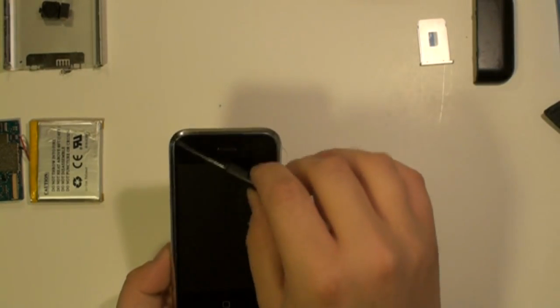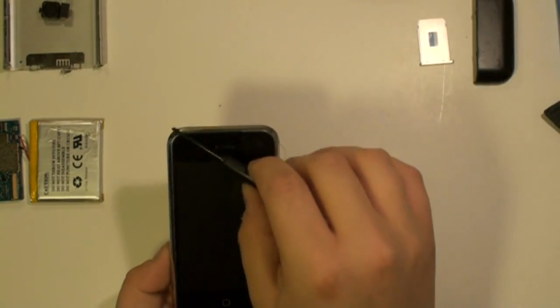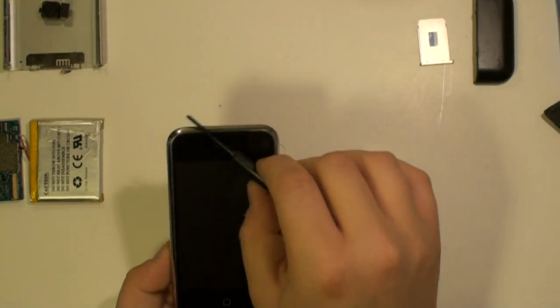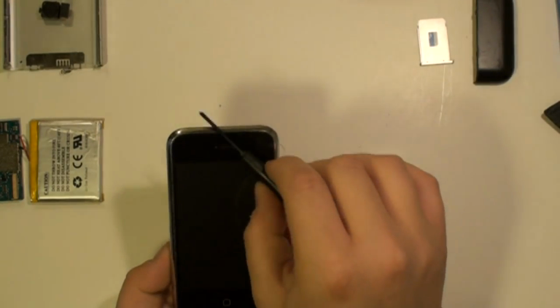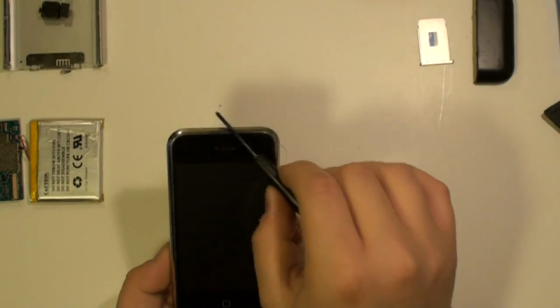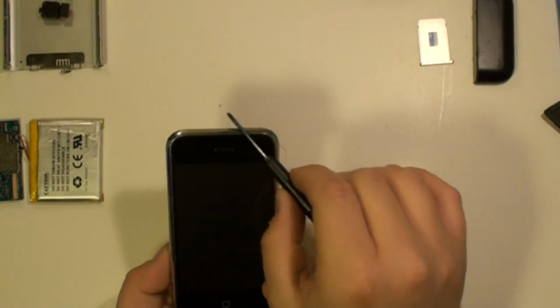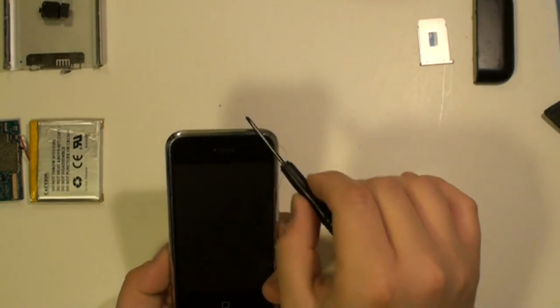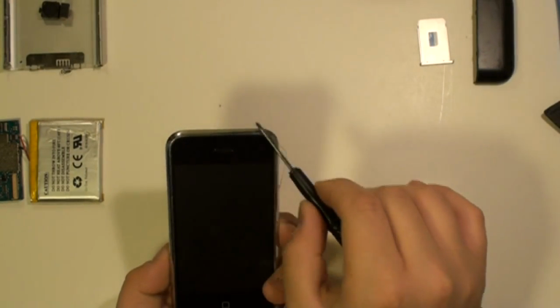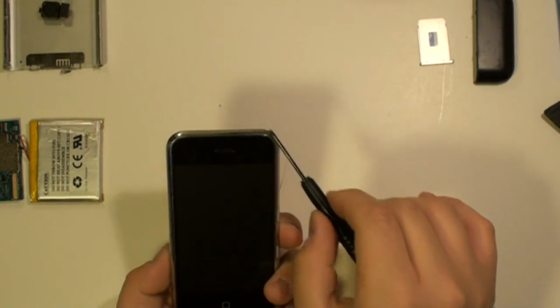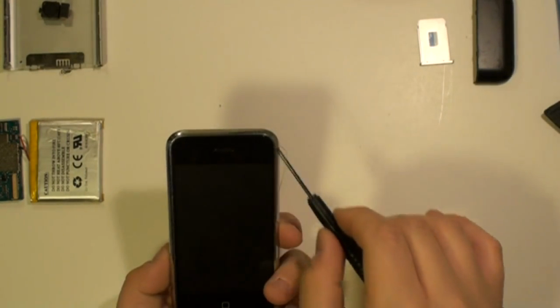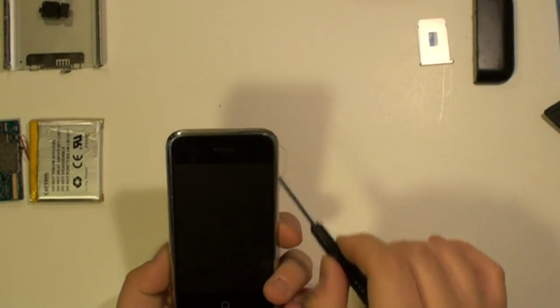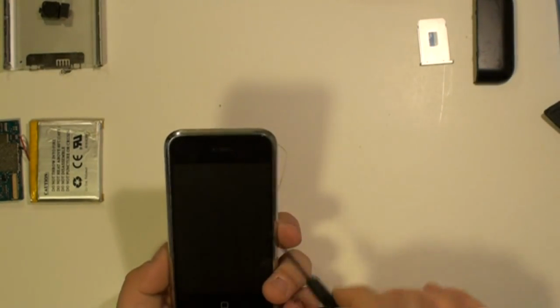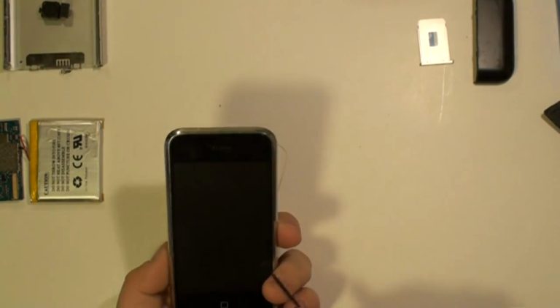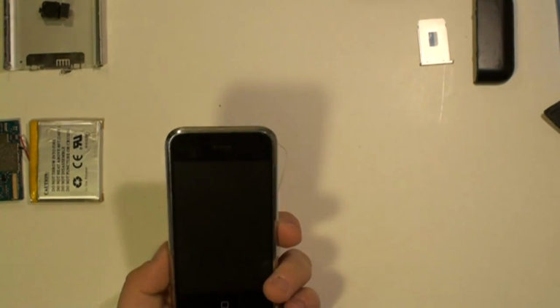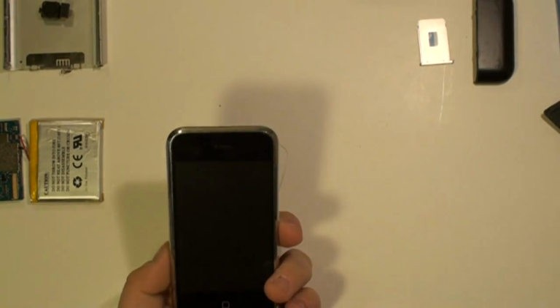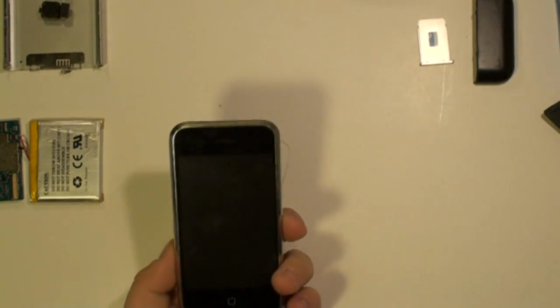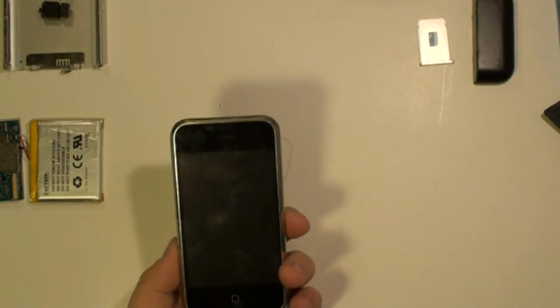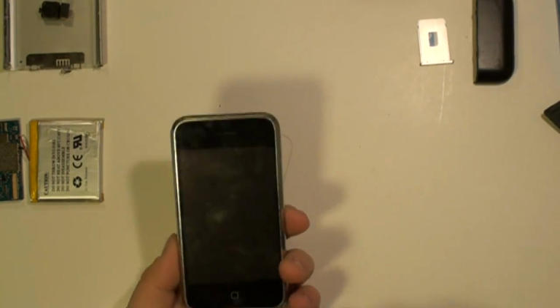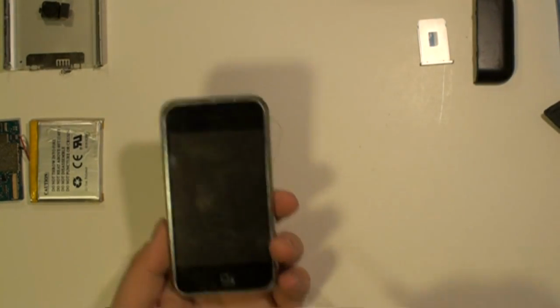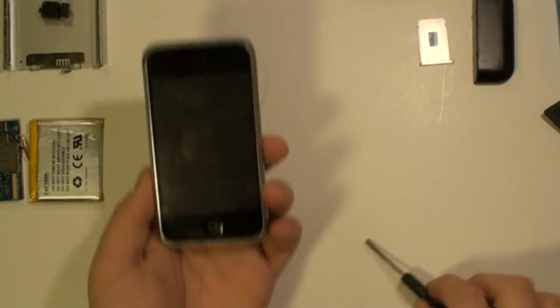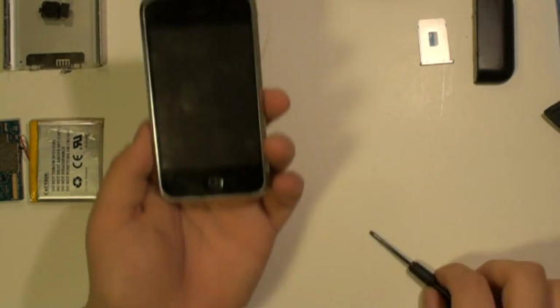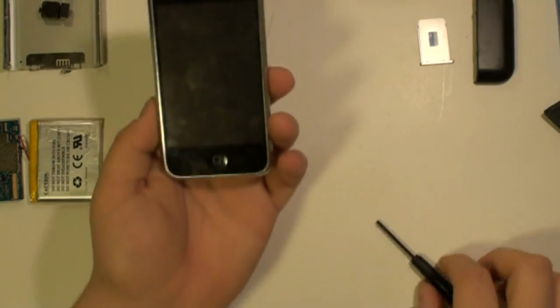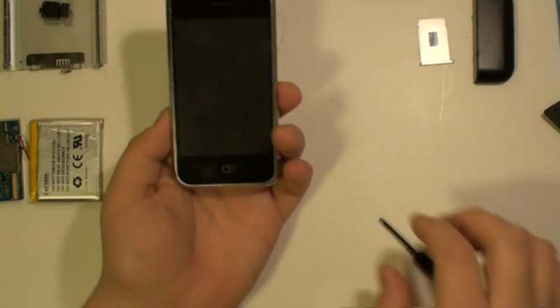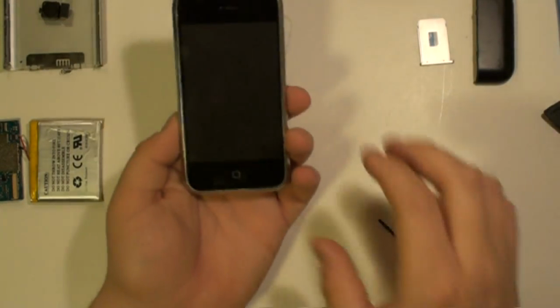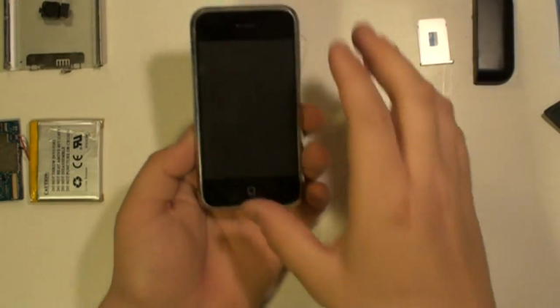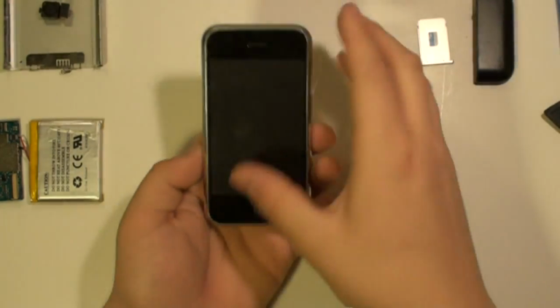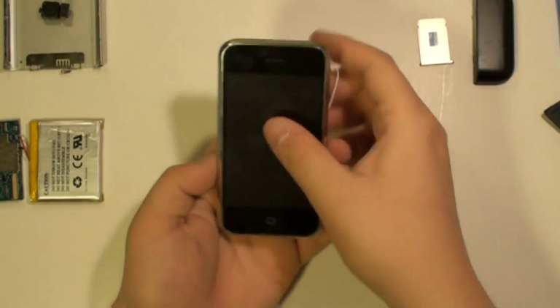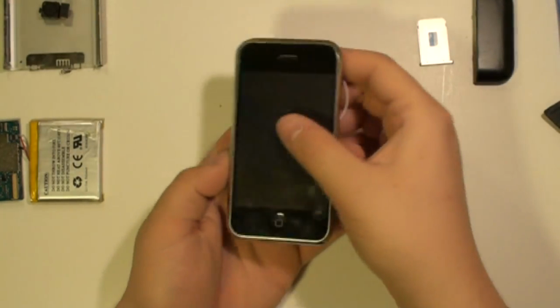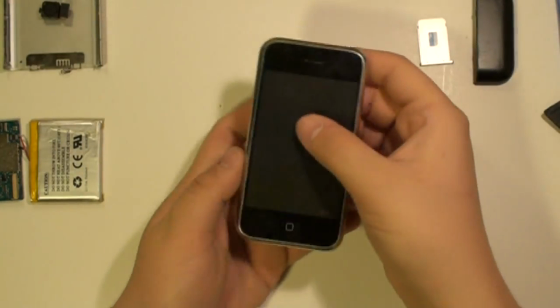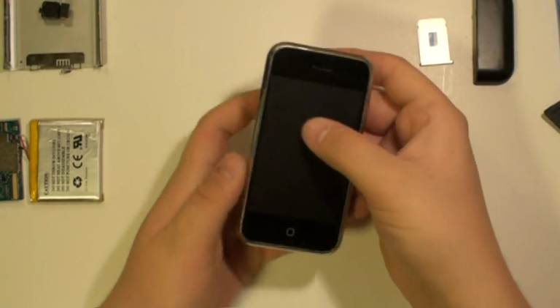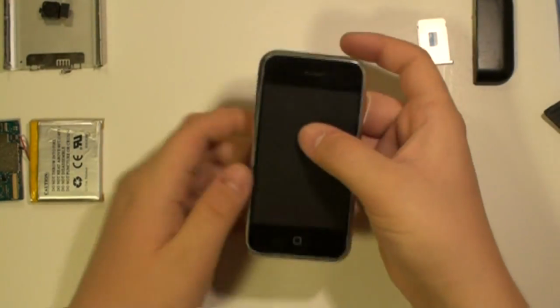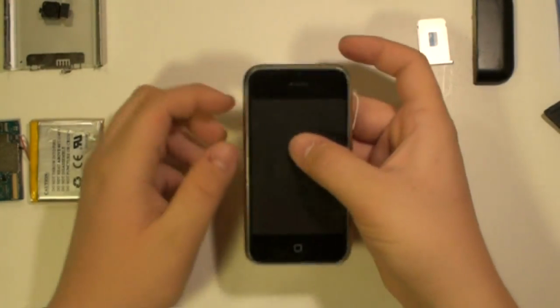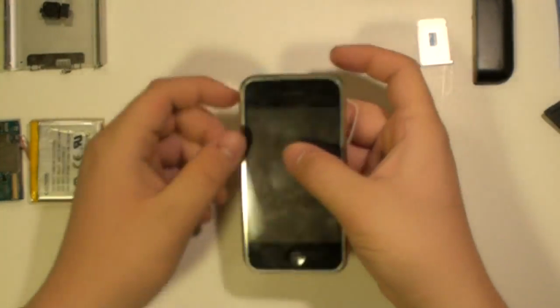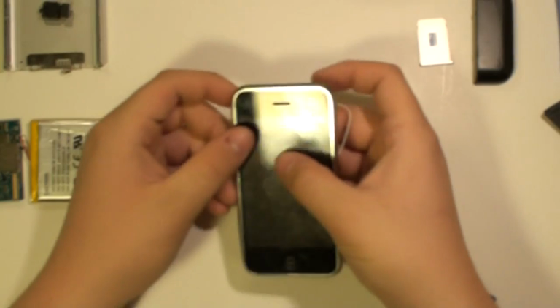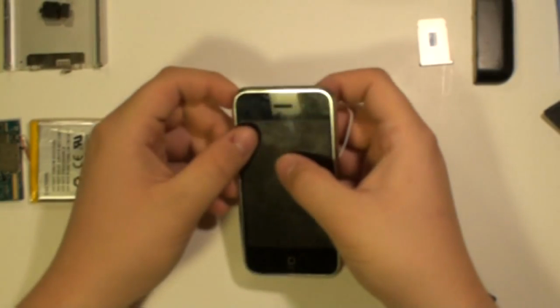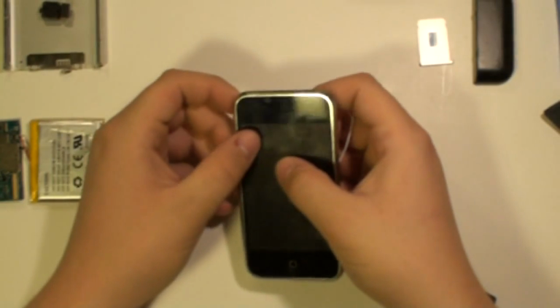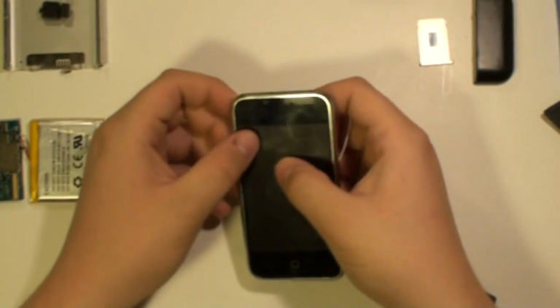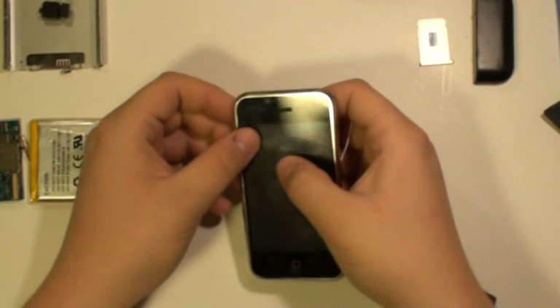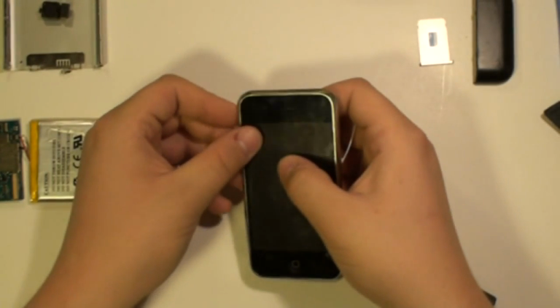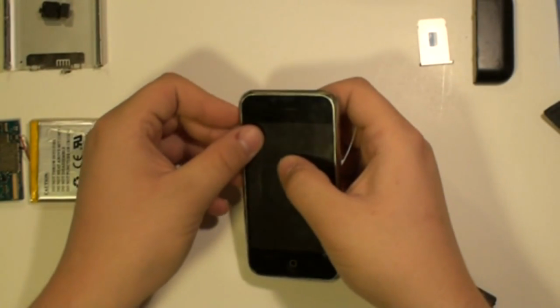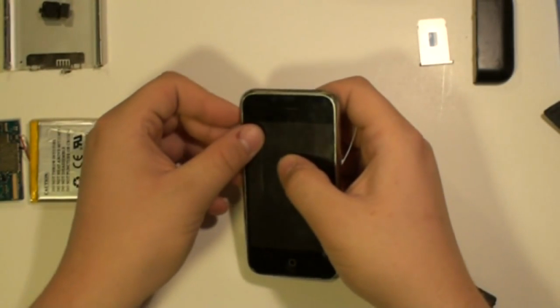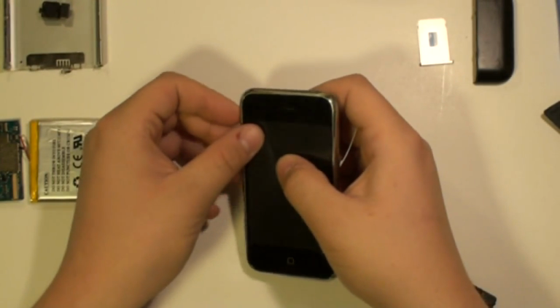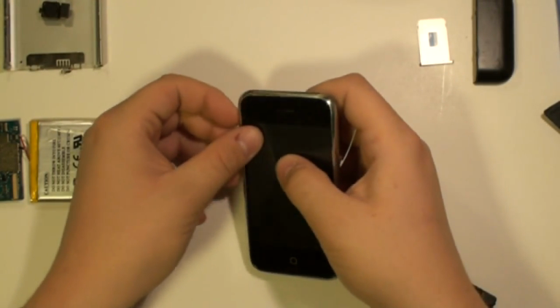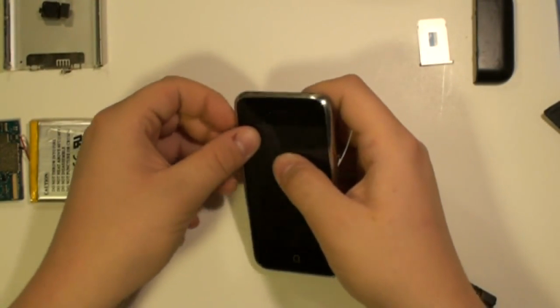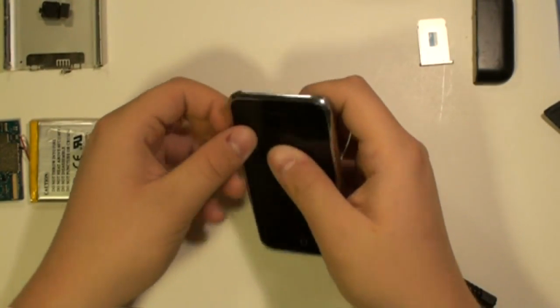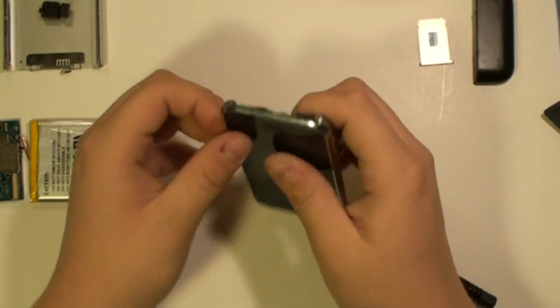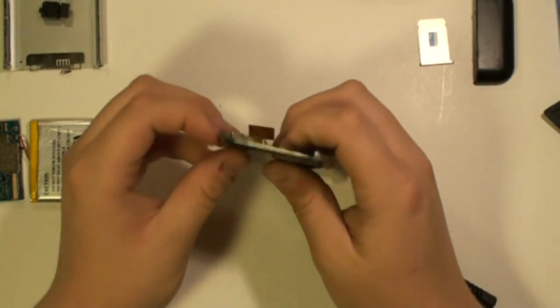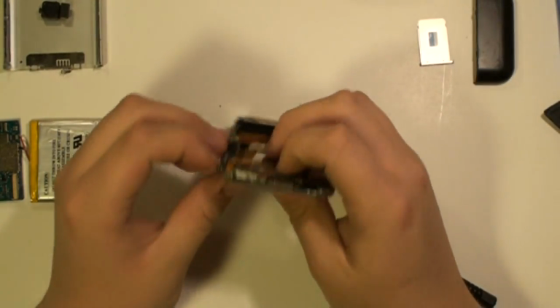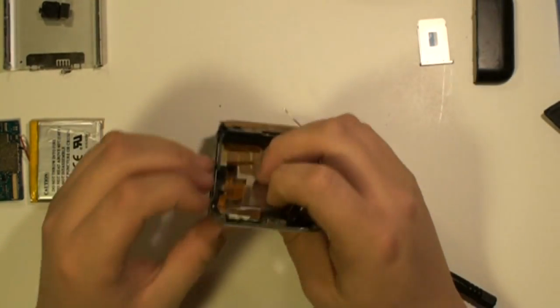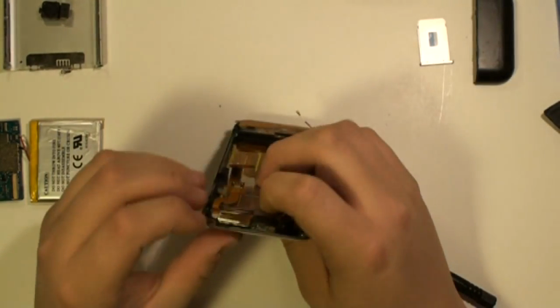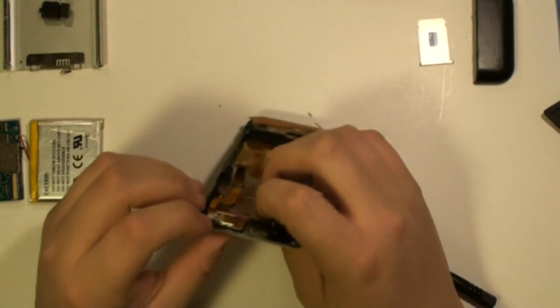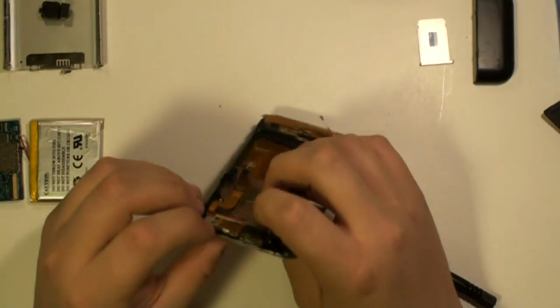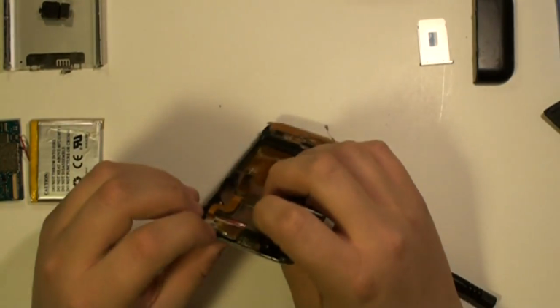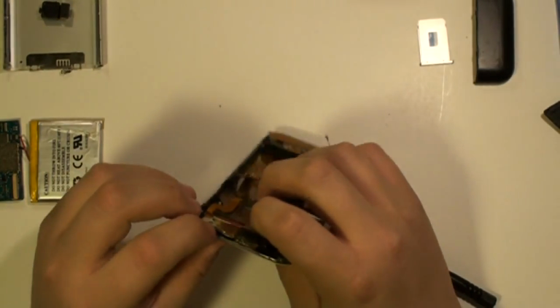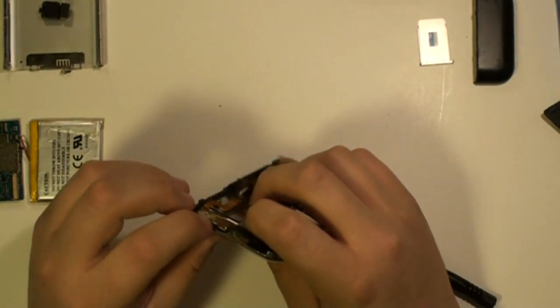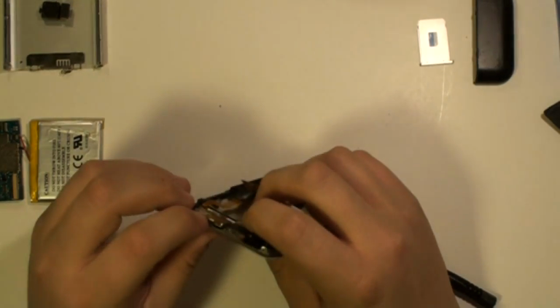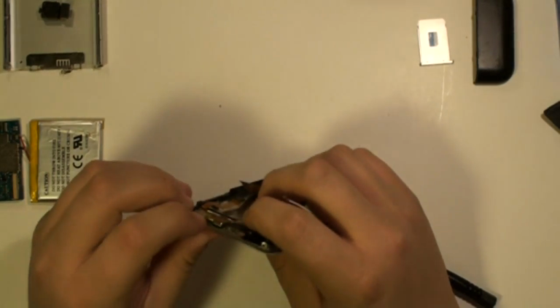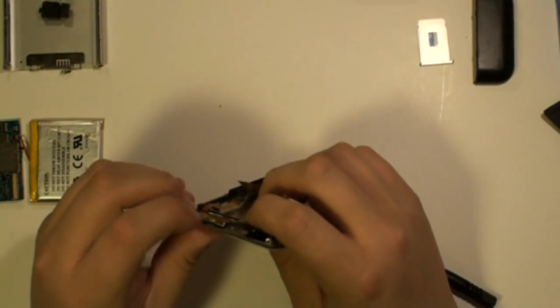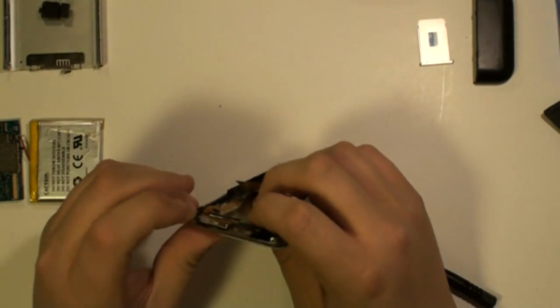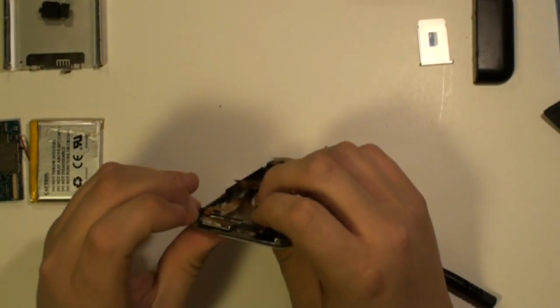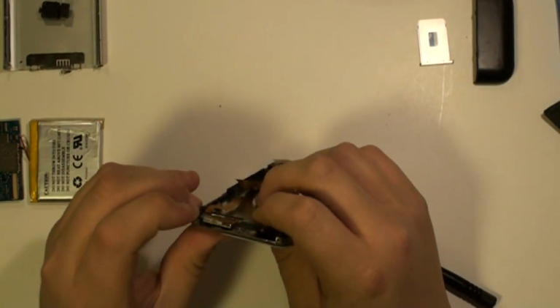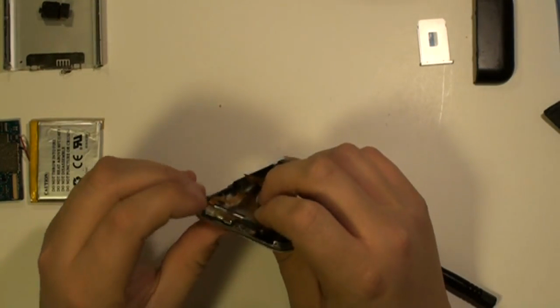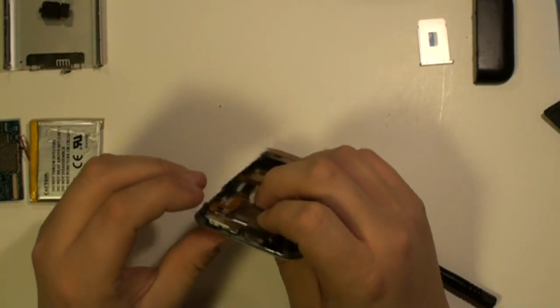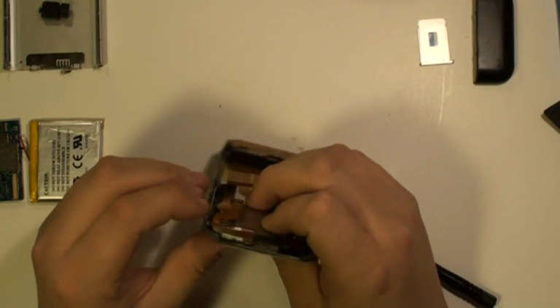Once all the screws have been removed, we need to release the metal bezel. You should just be able to ease this off.